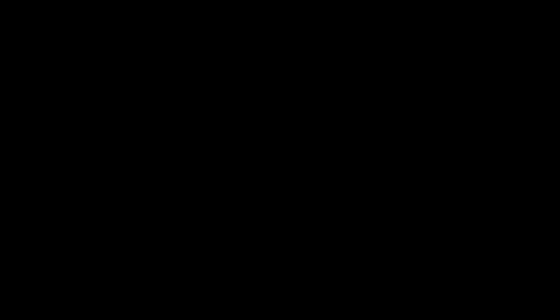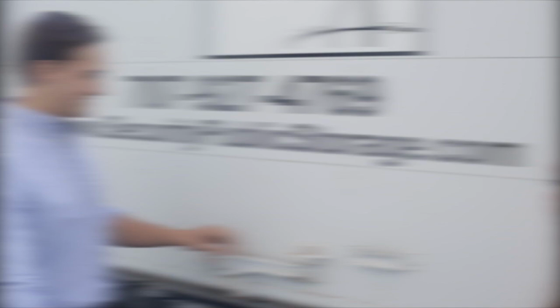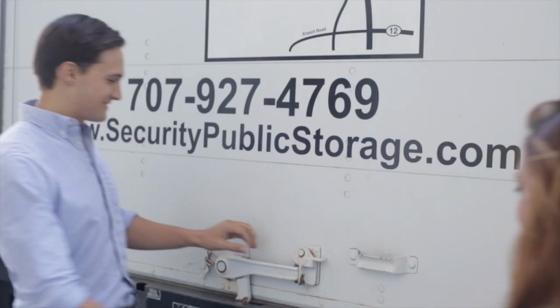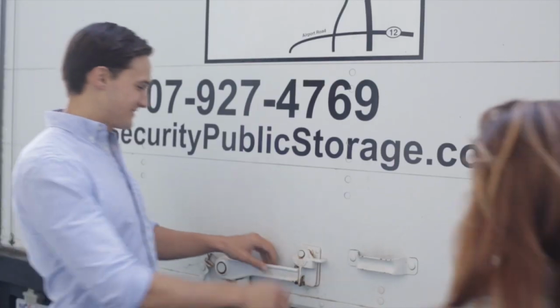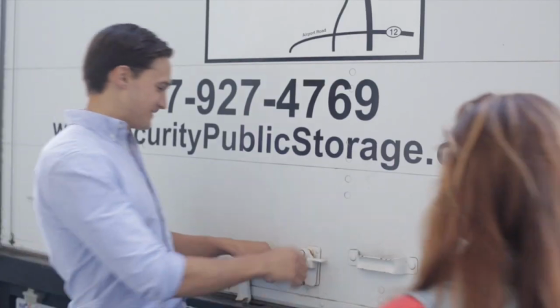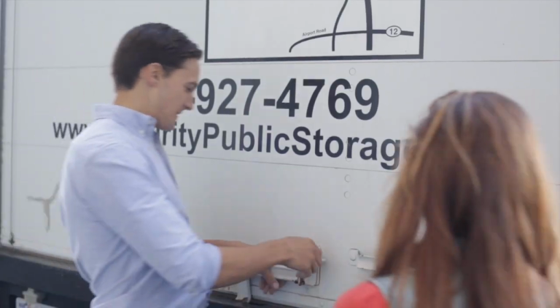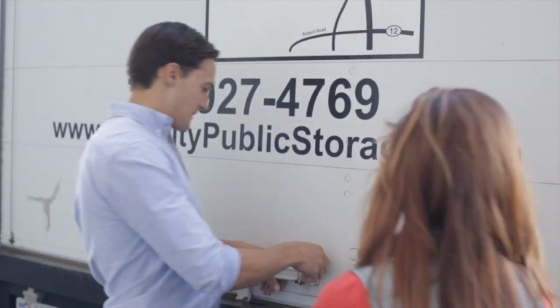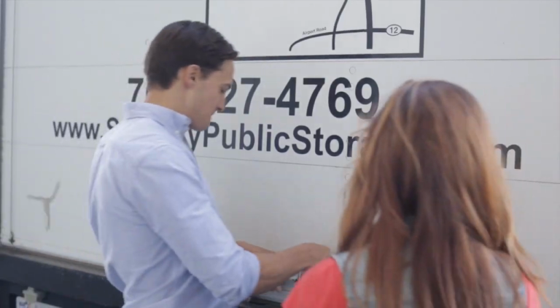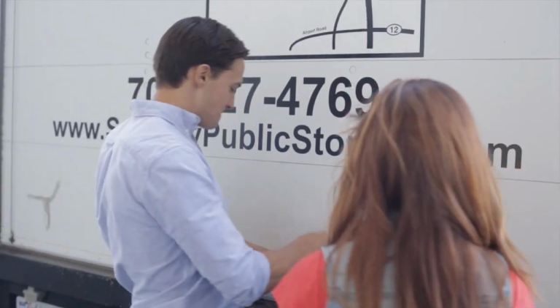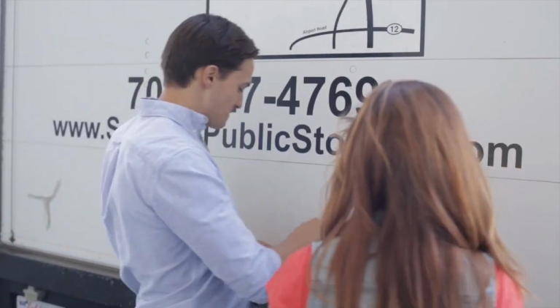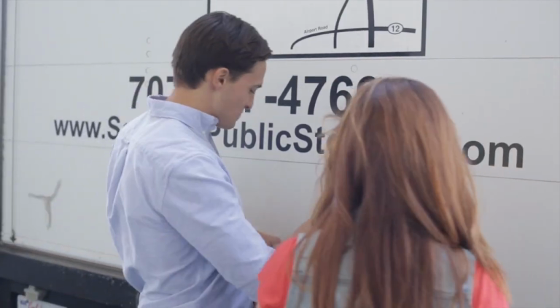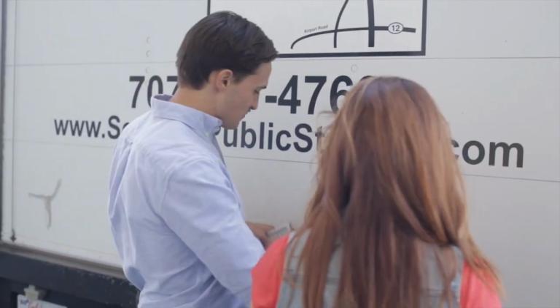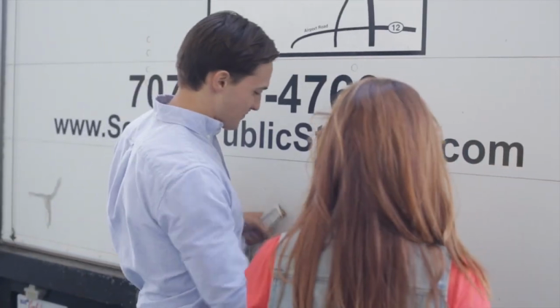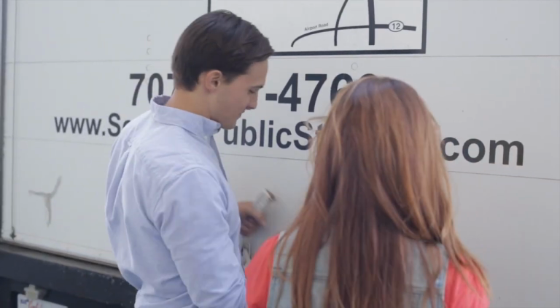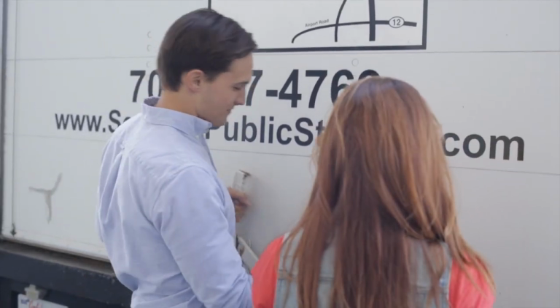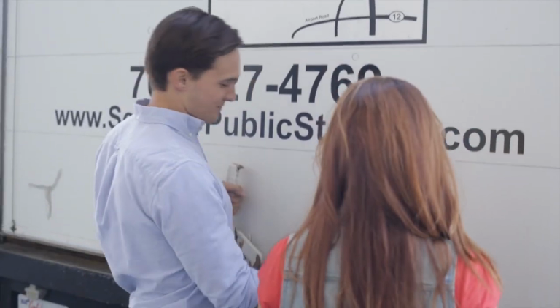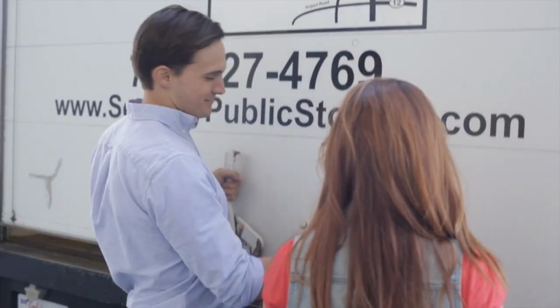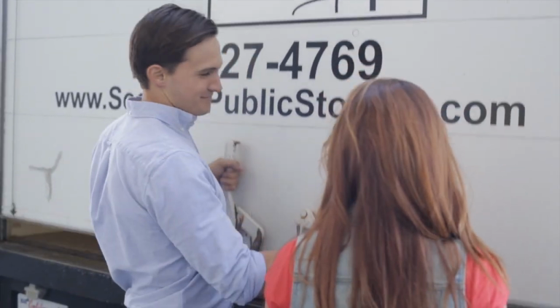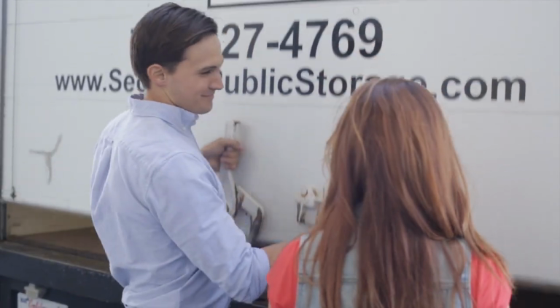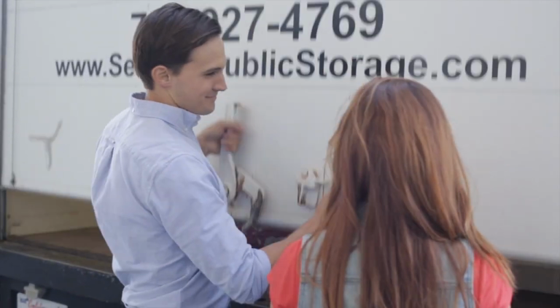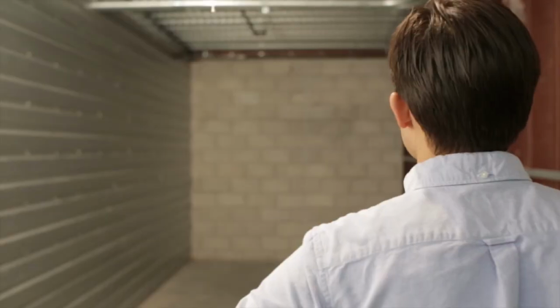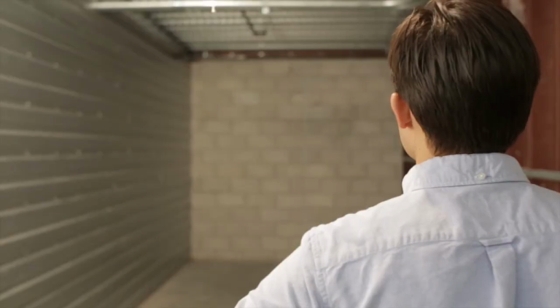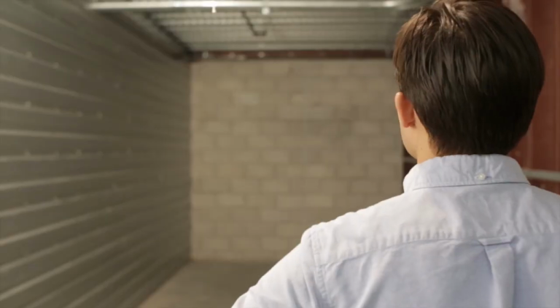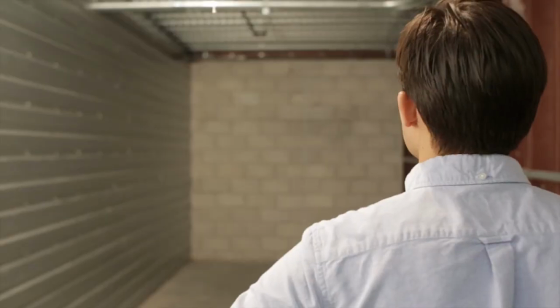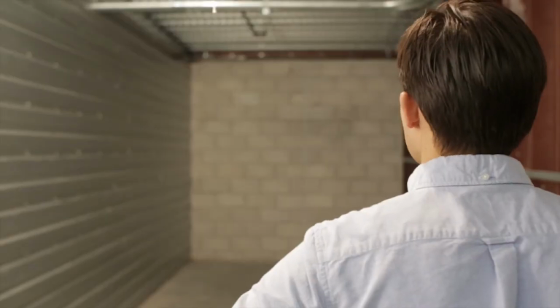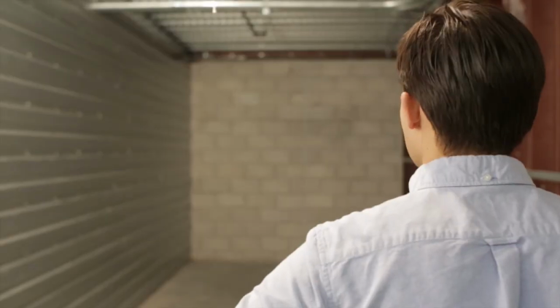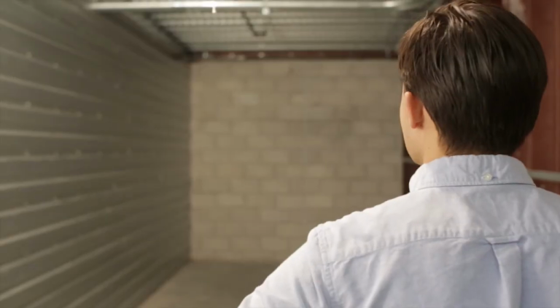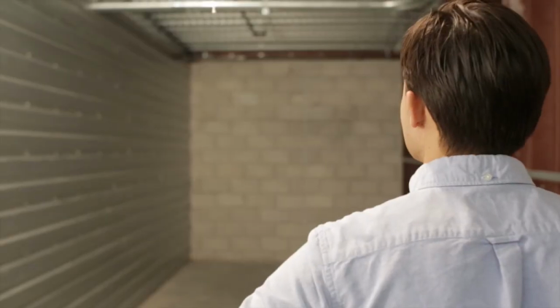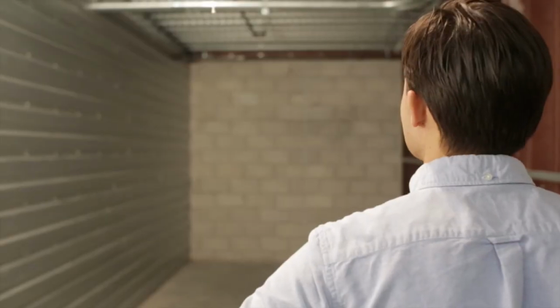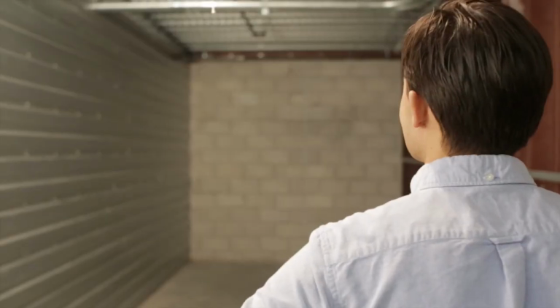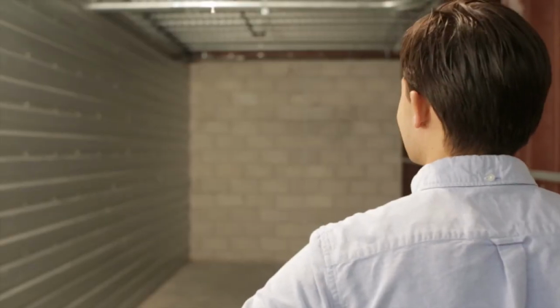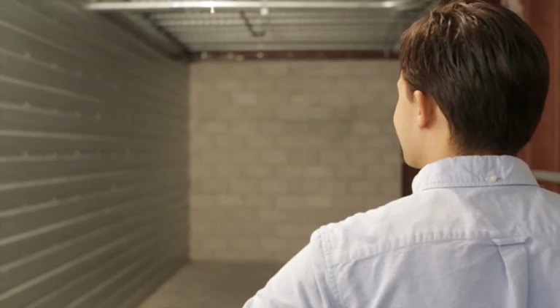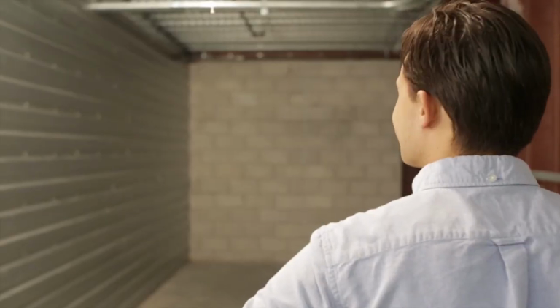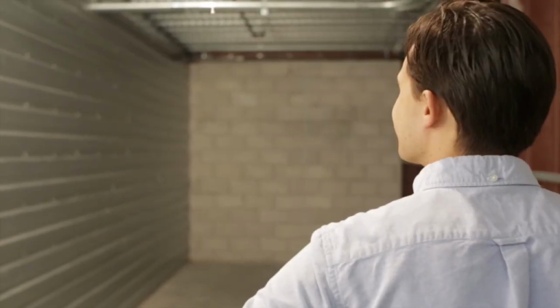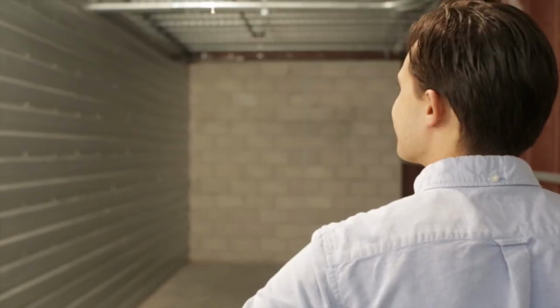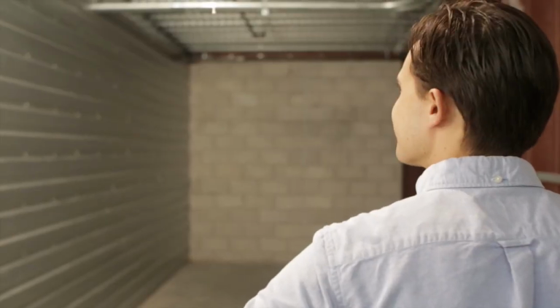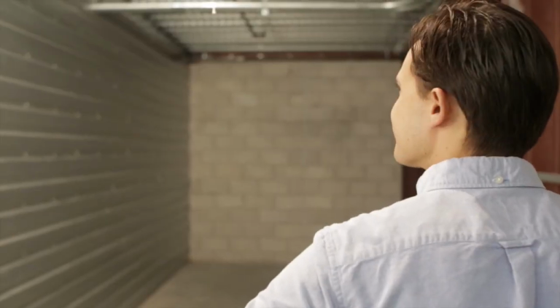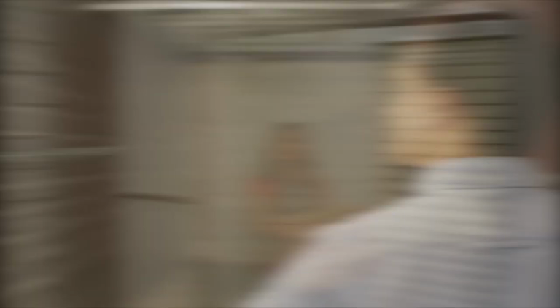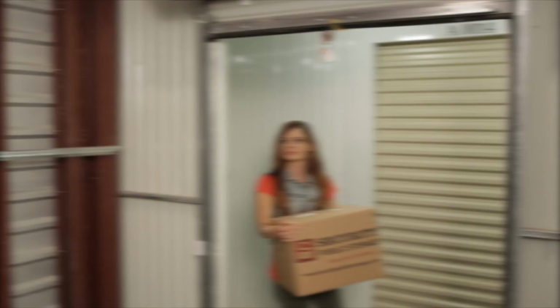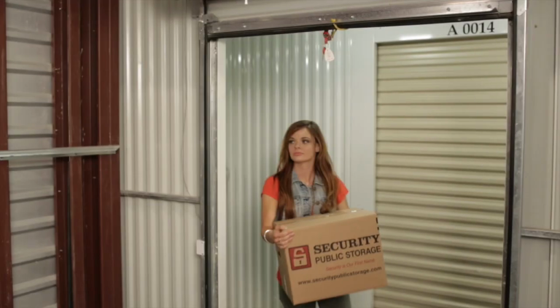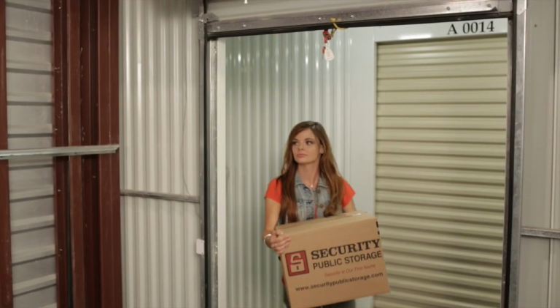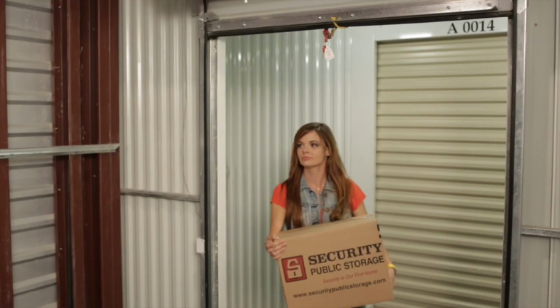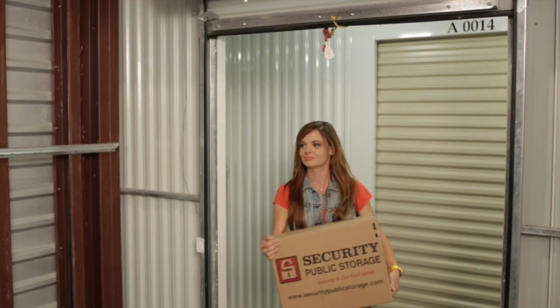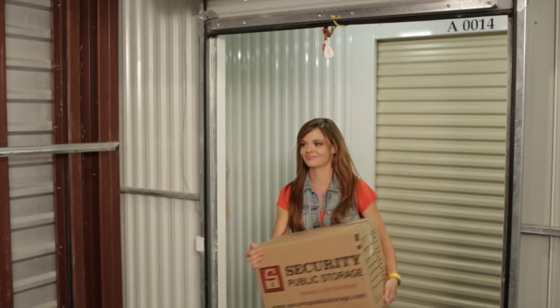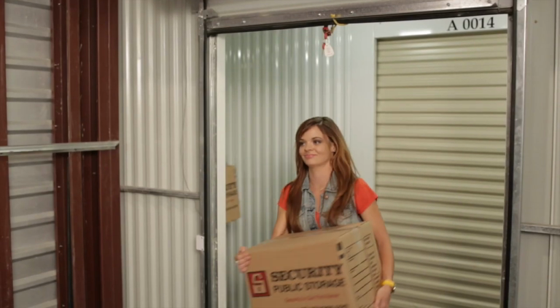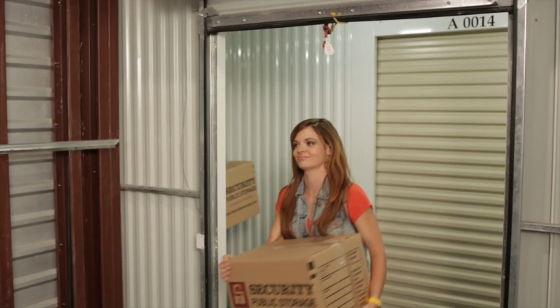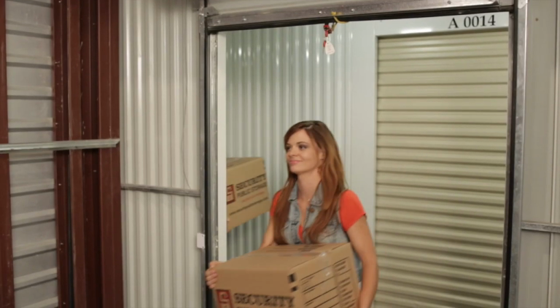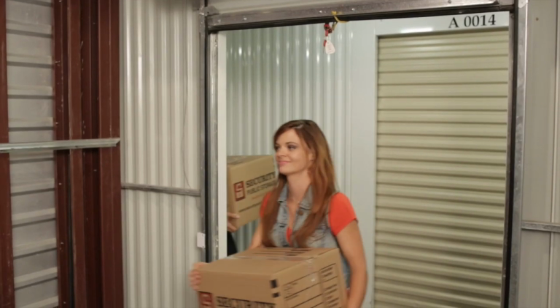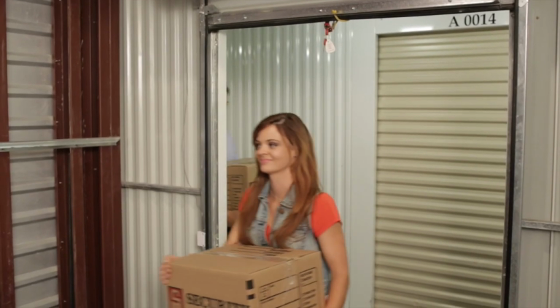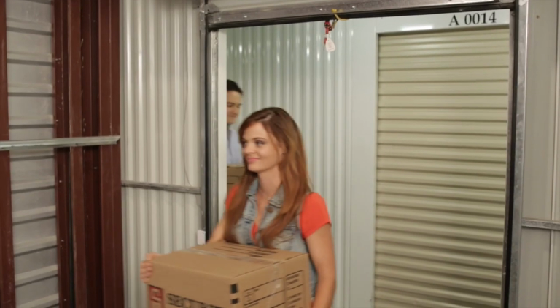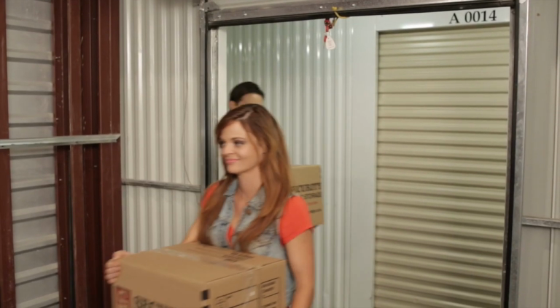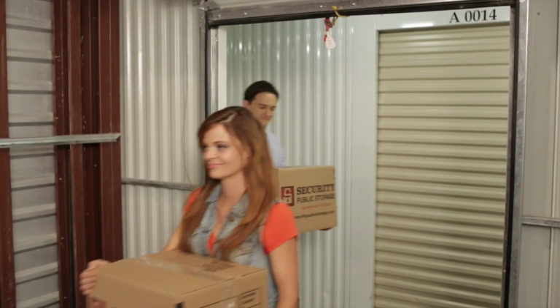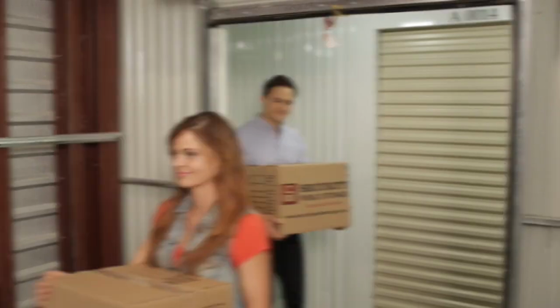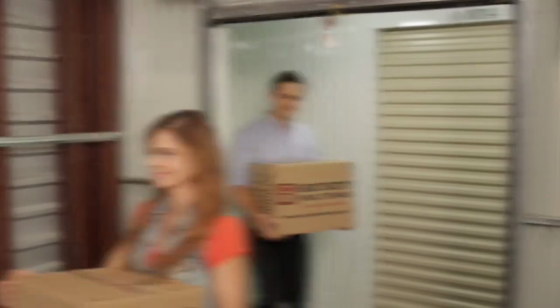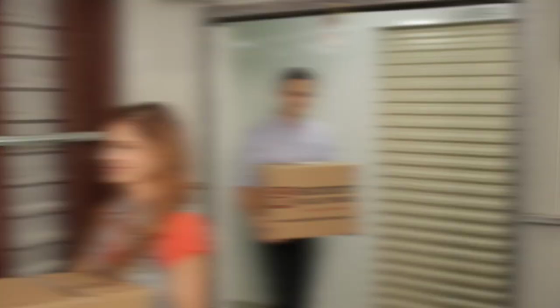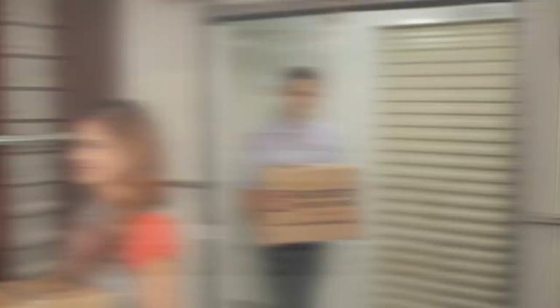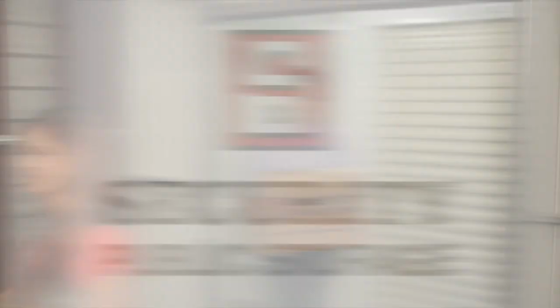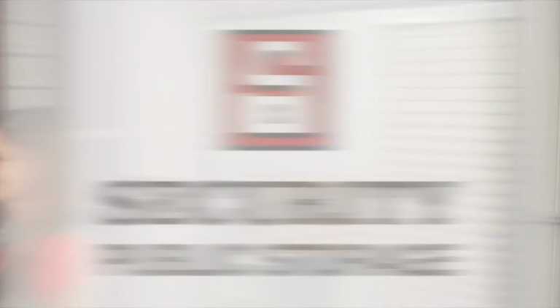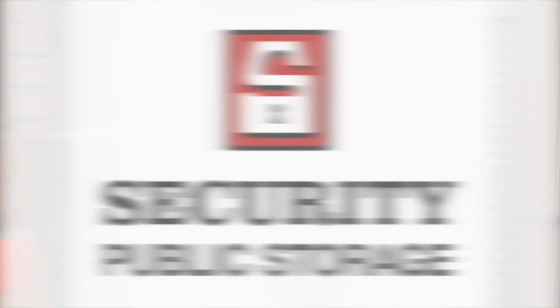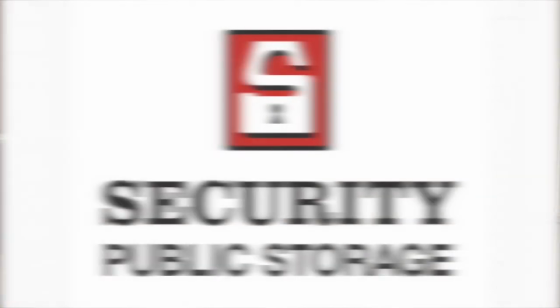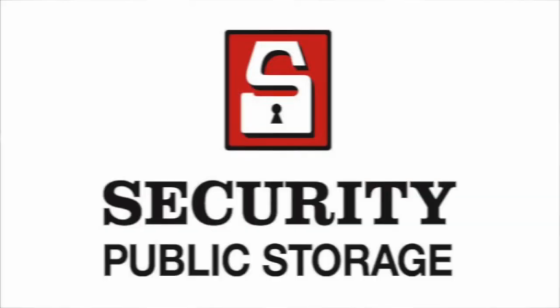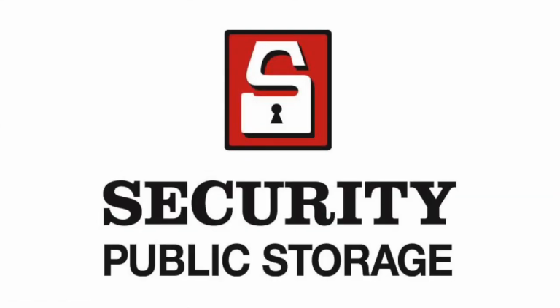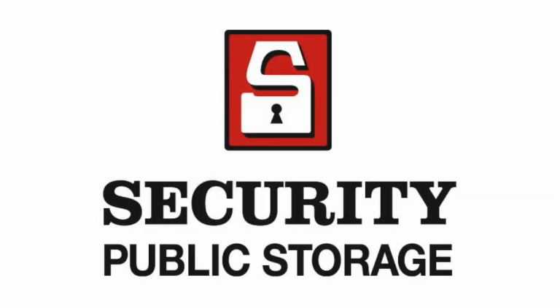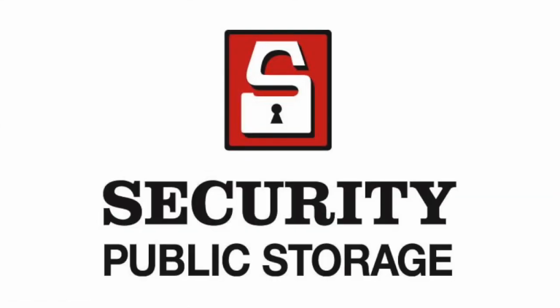Are you ready to move into your Public Storage unit? Here's a few tips to make the process a breeze.